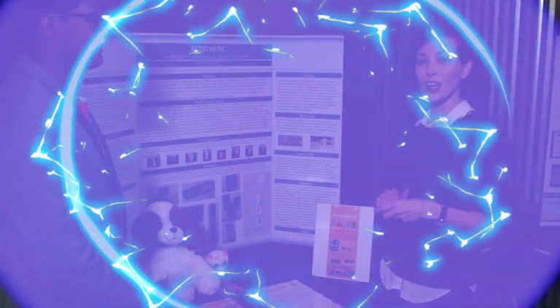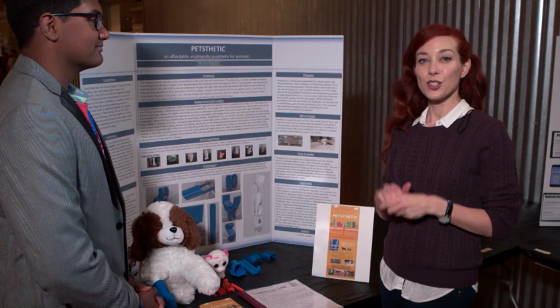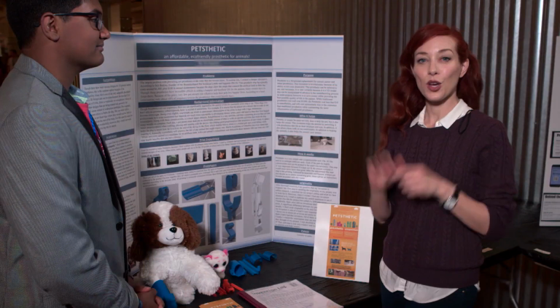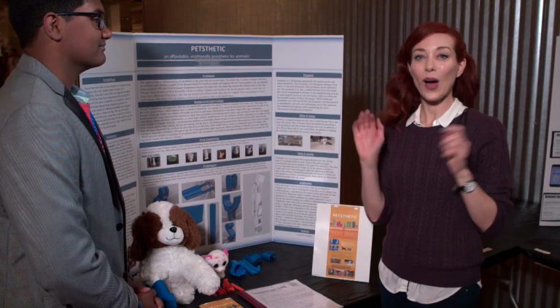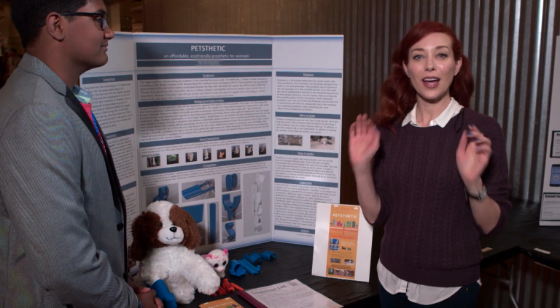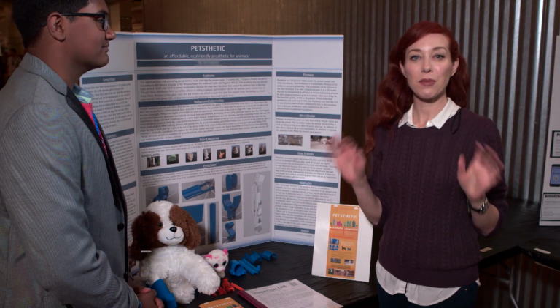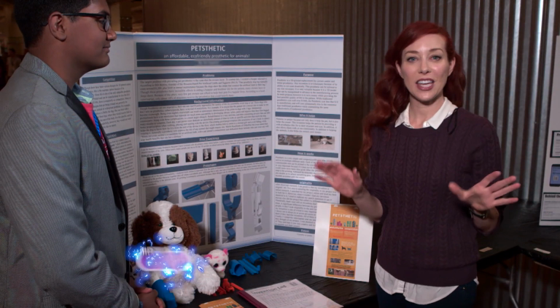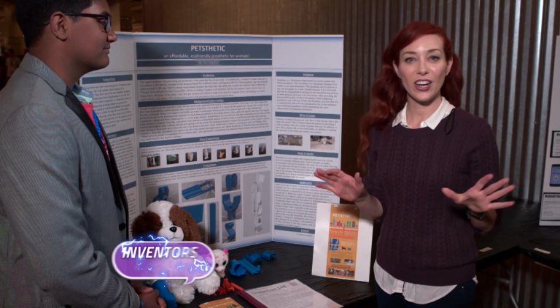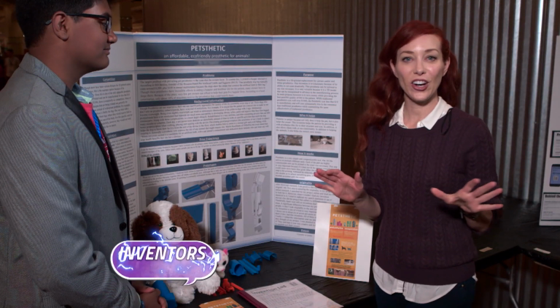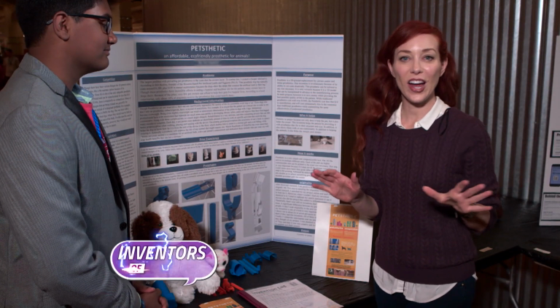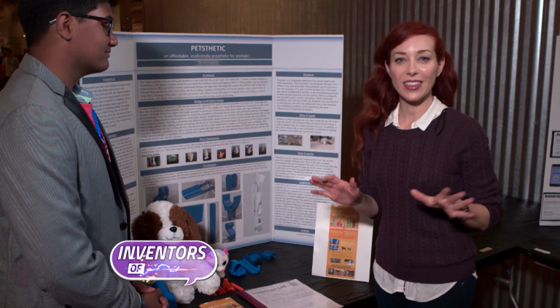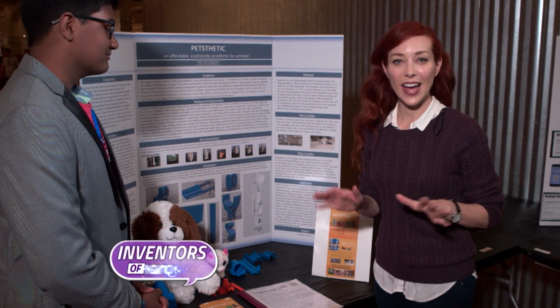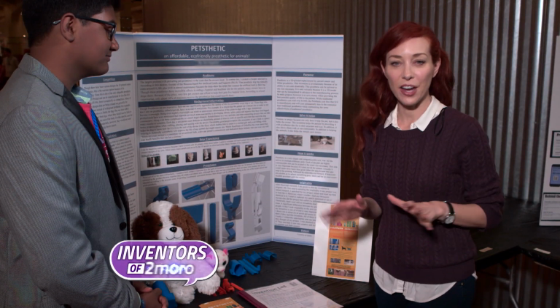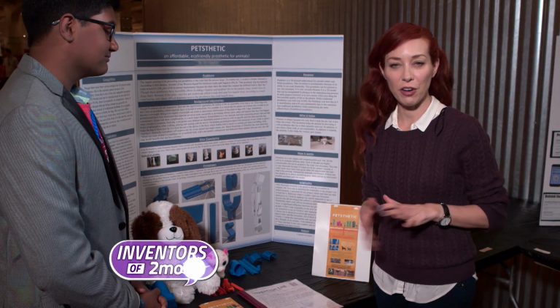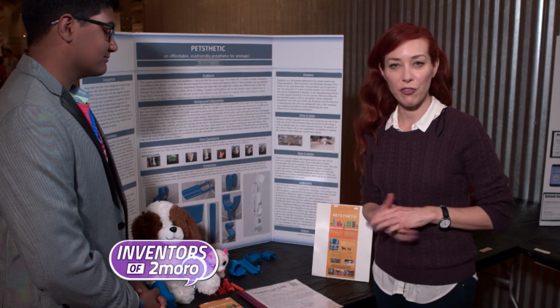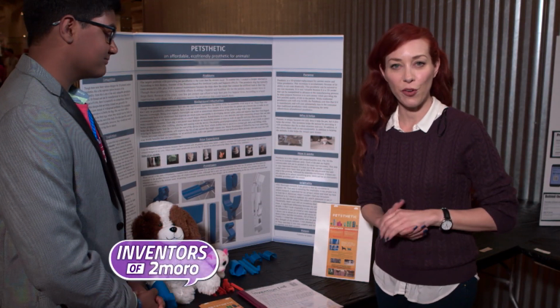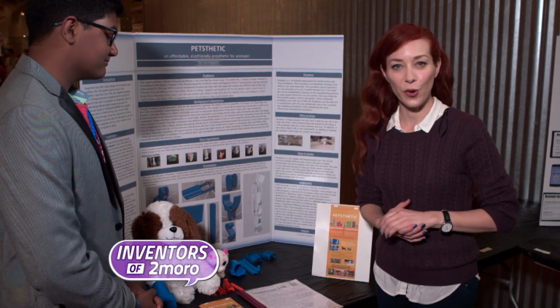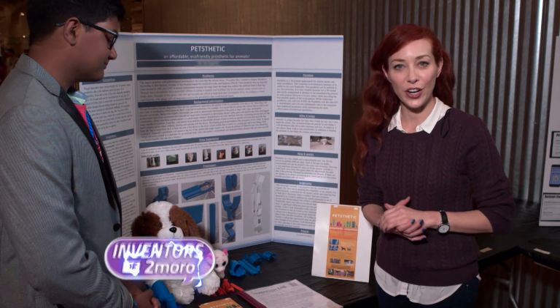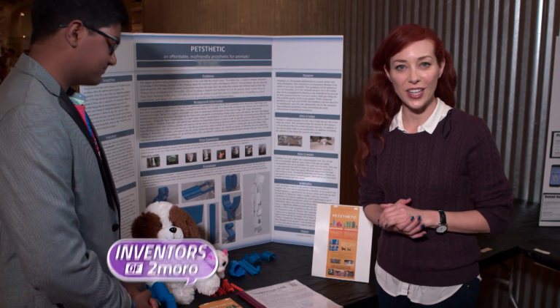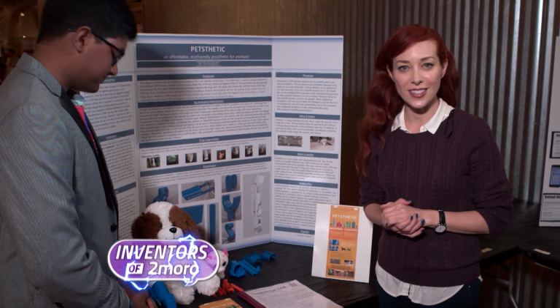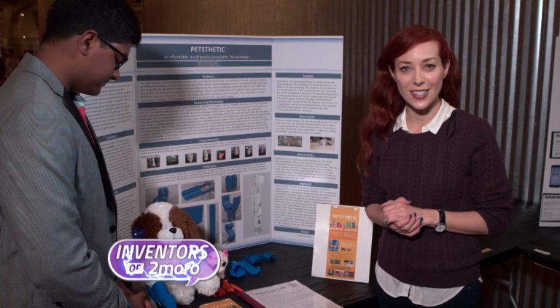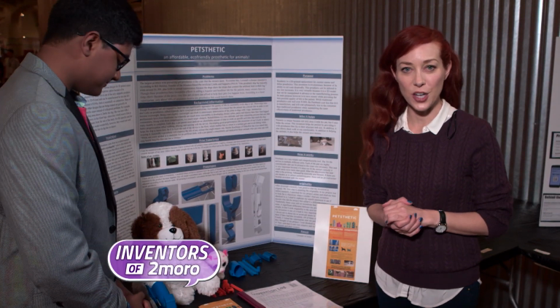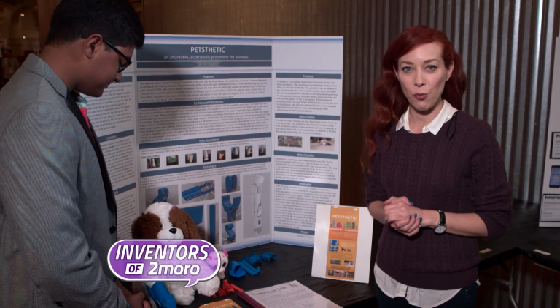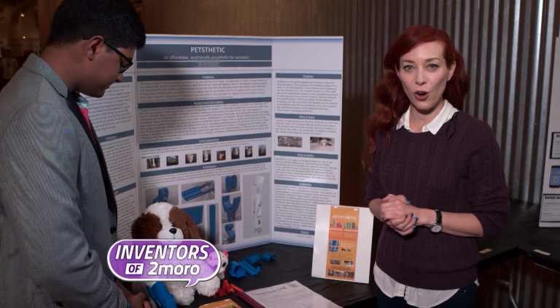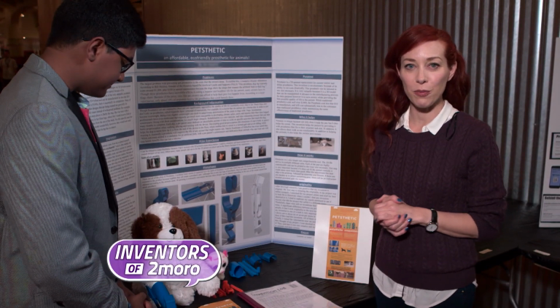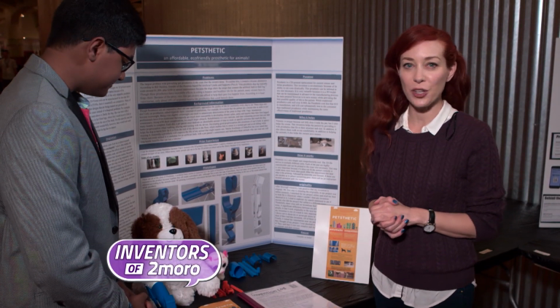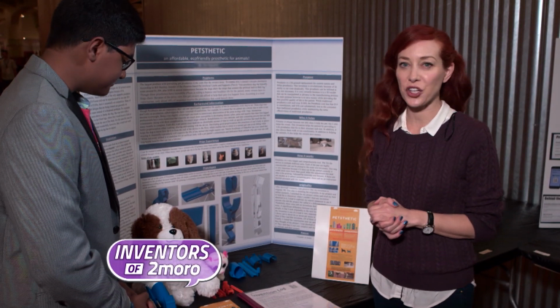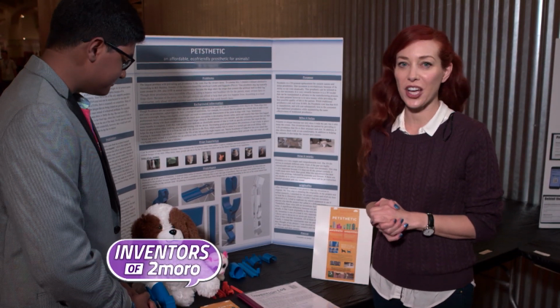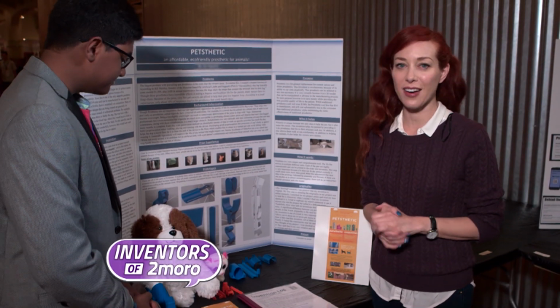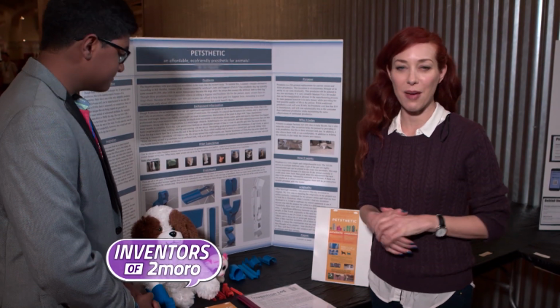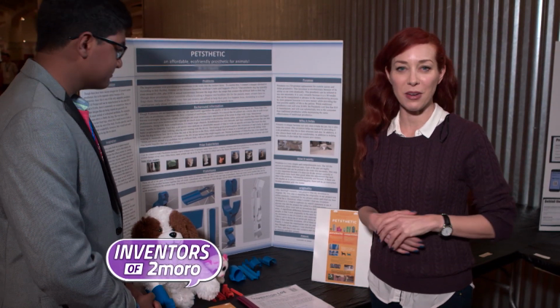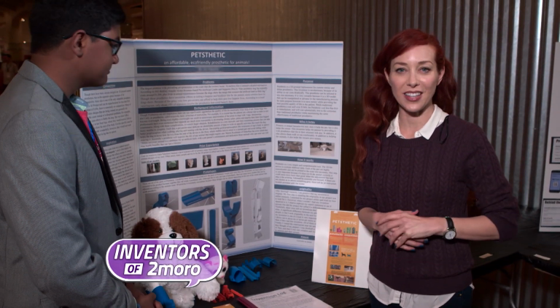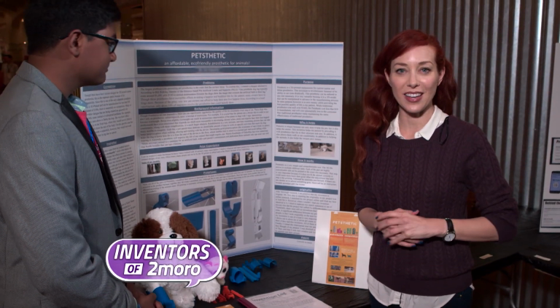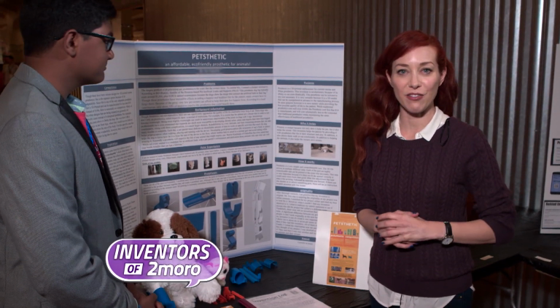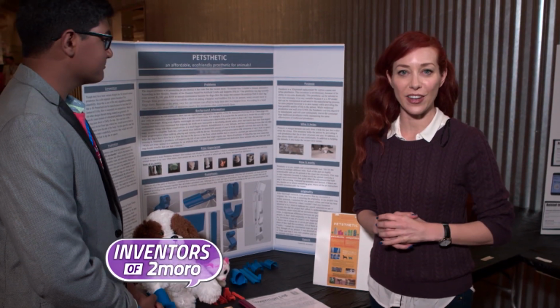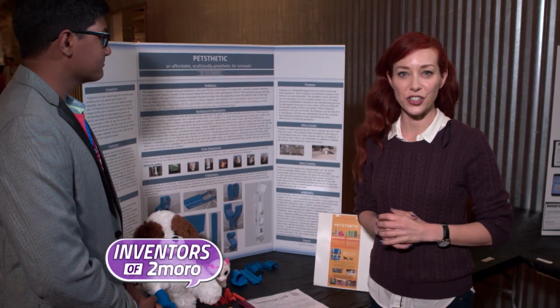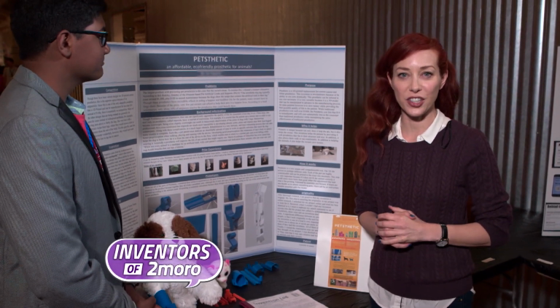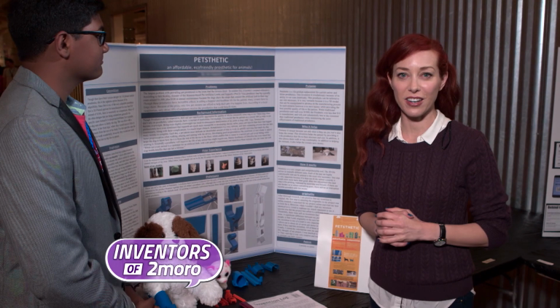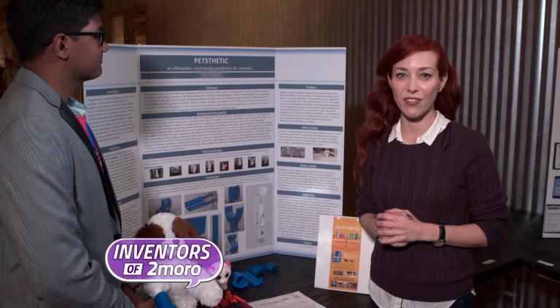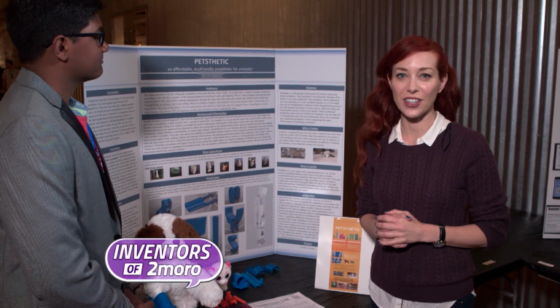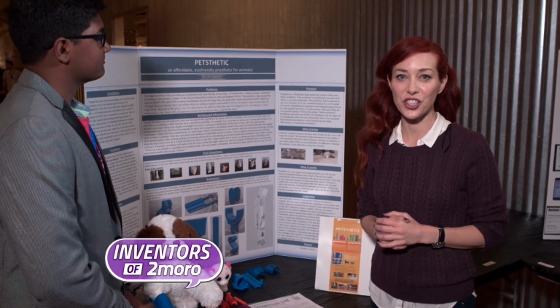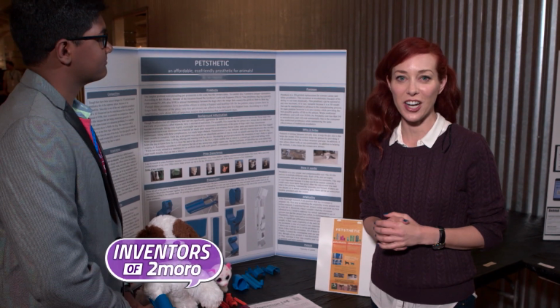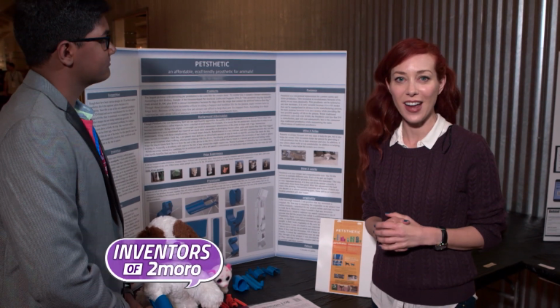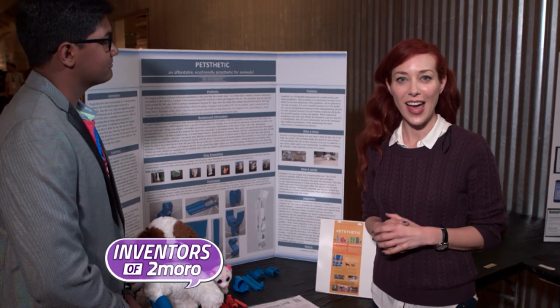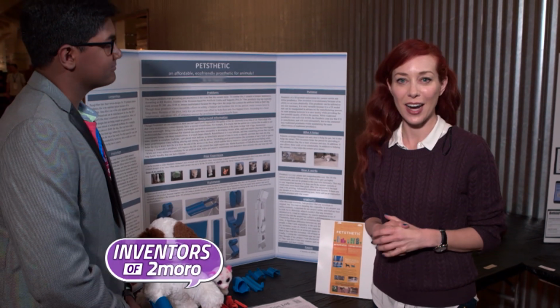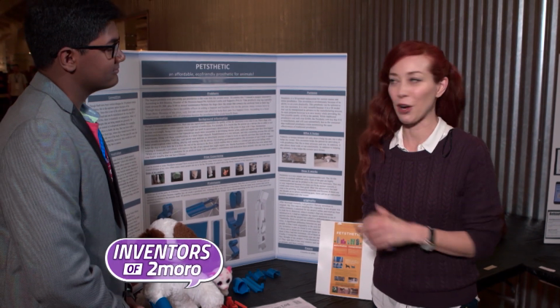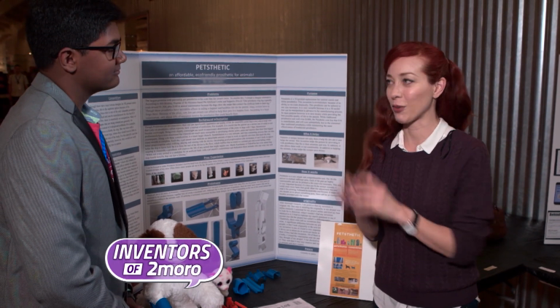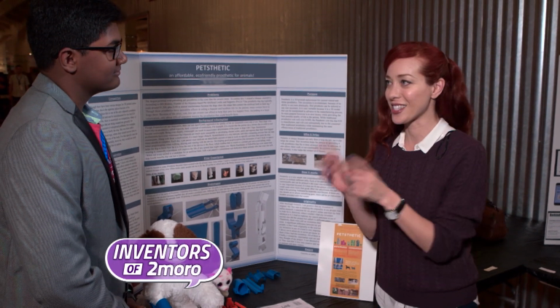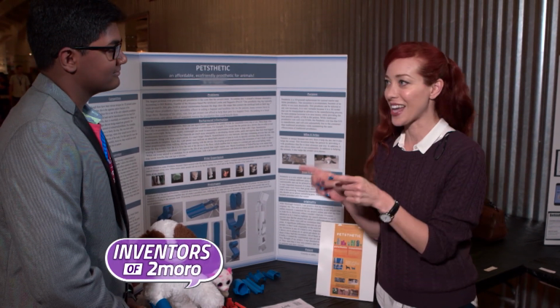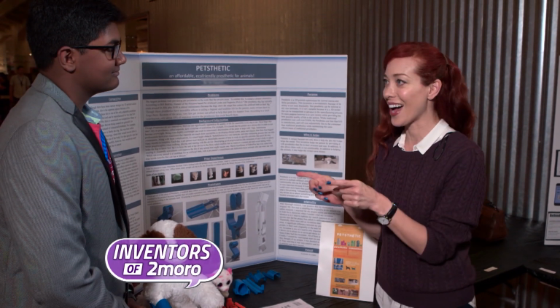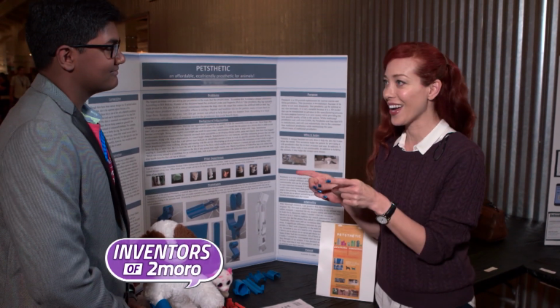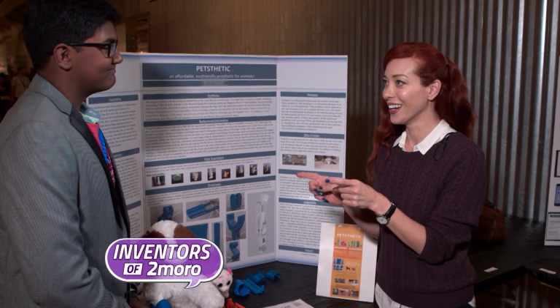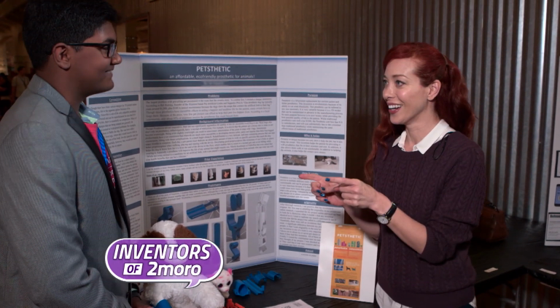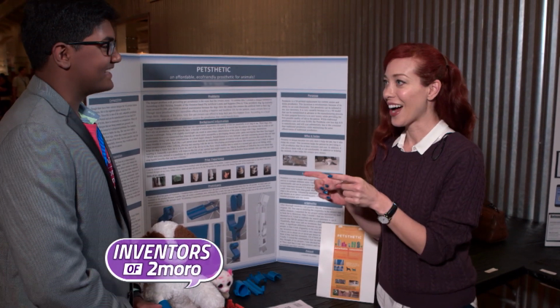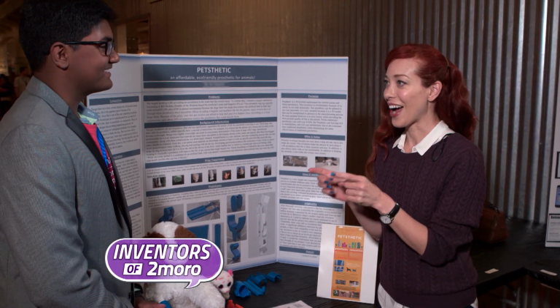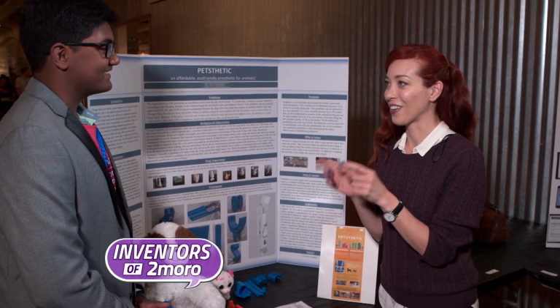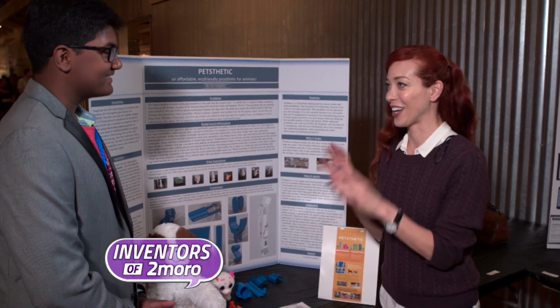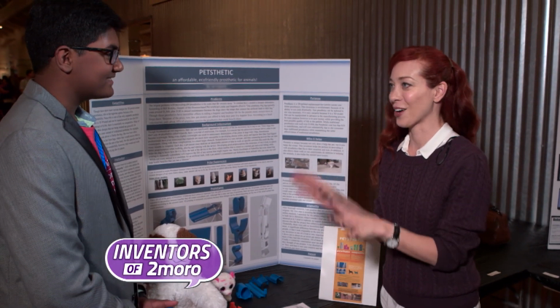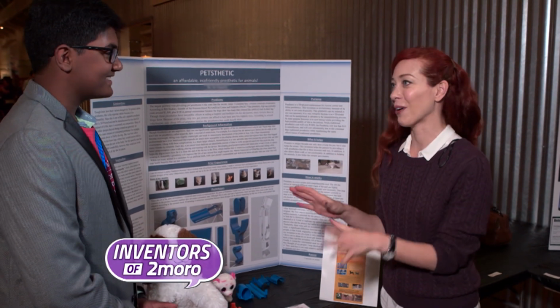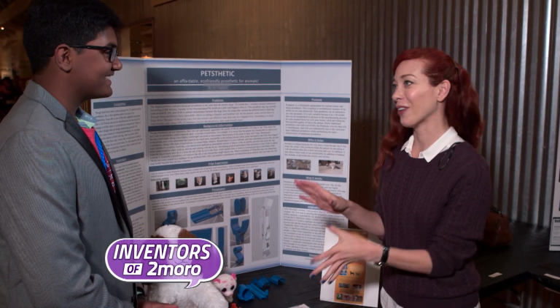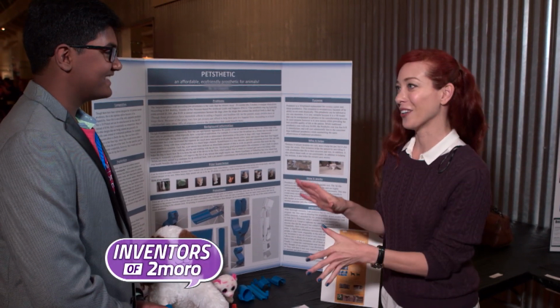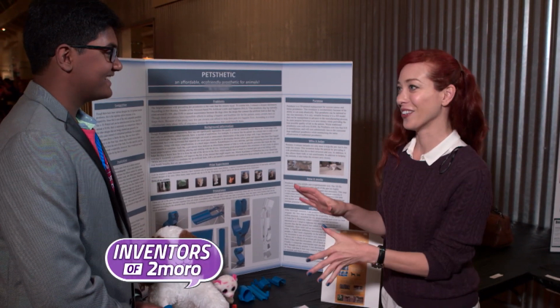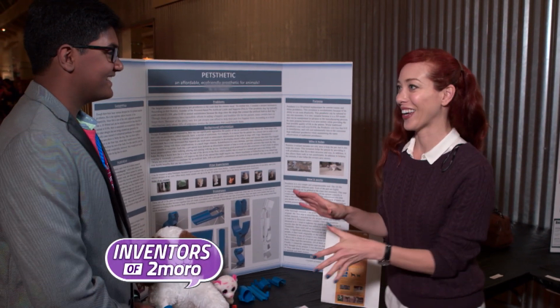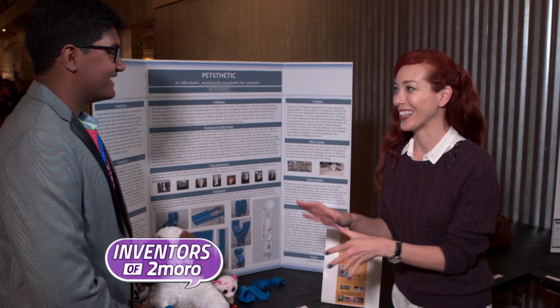So I'm here at the Henry Ford in Dearborn, Michigan. I'm at the Invention Convention, and I'm here with Cy. I want to hear about what you invented.